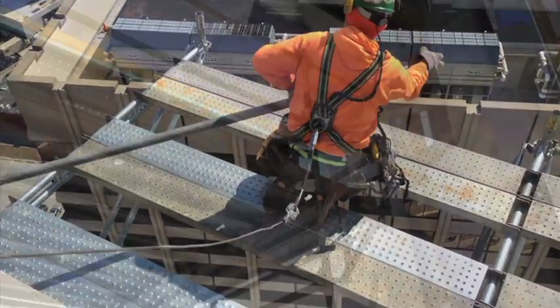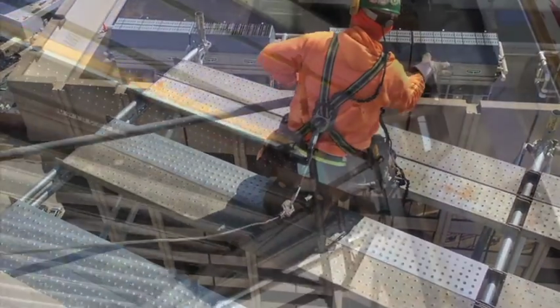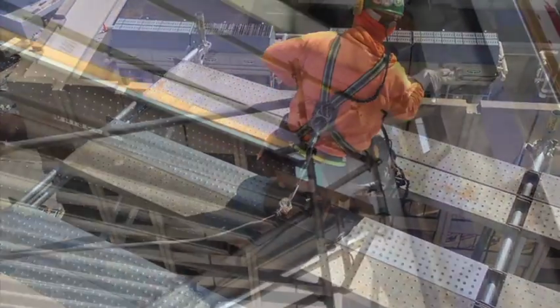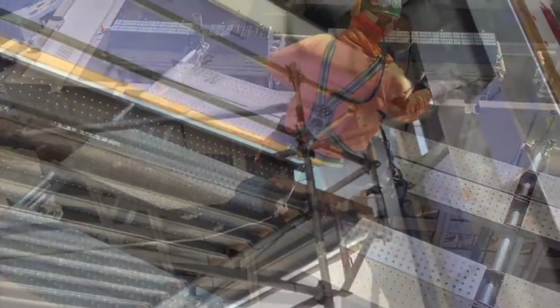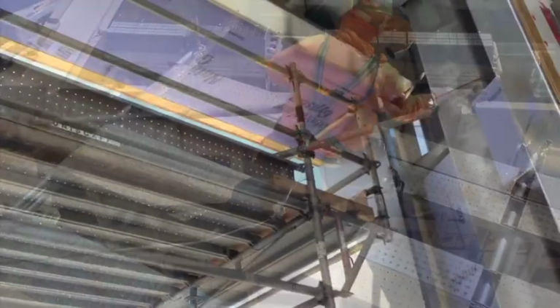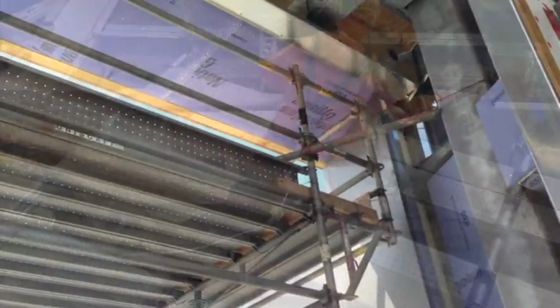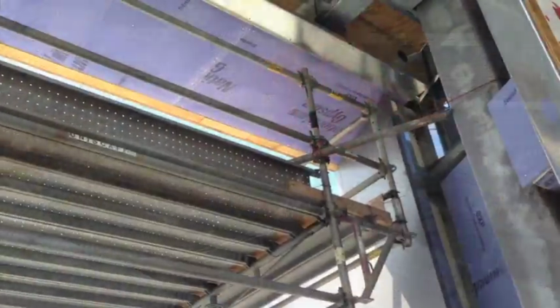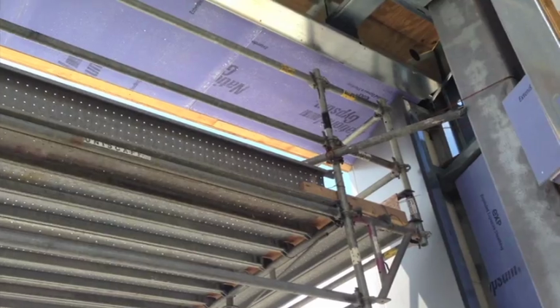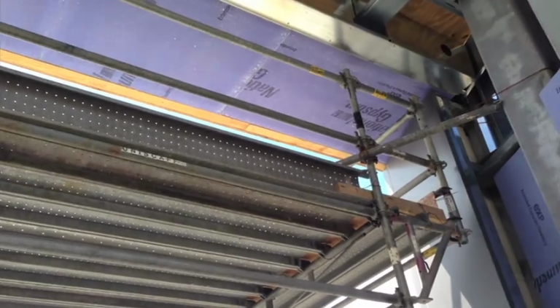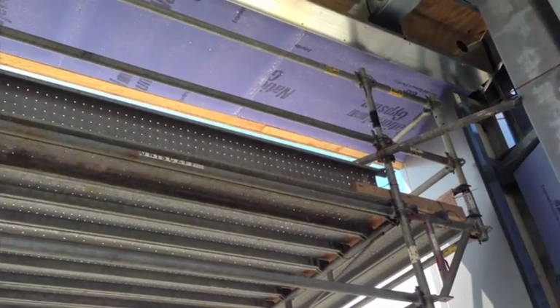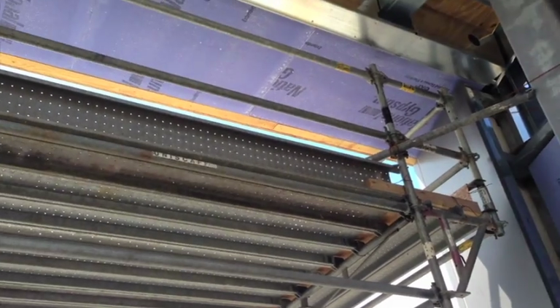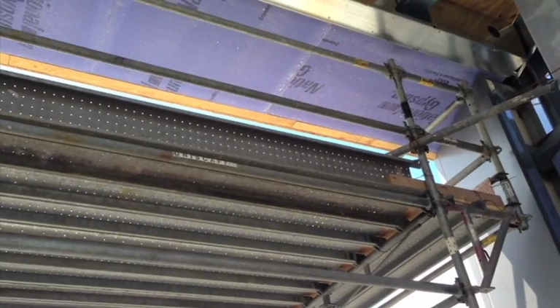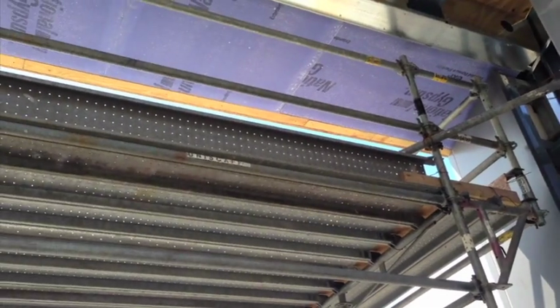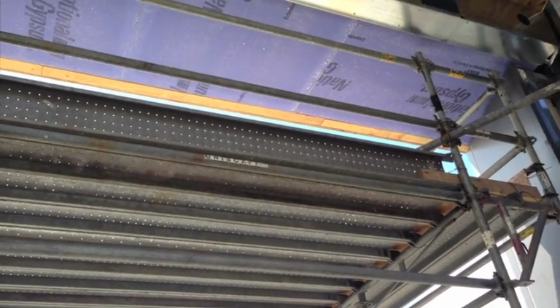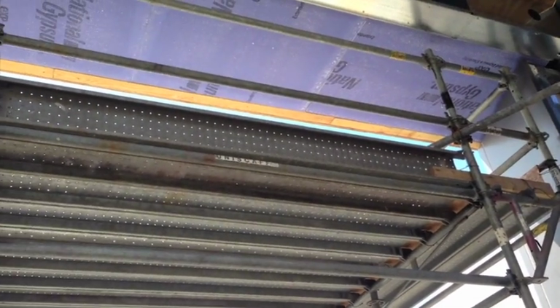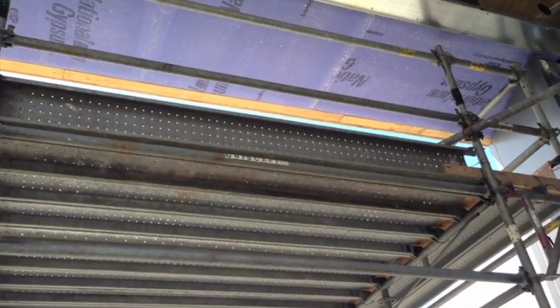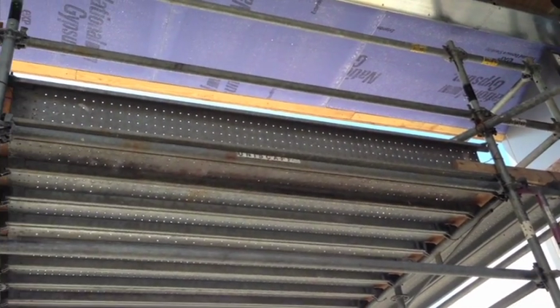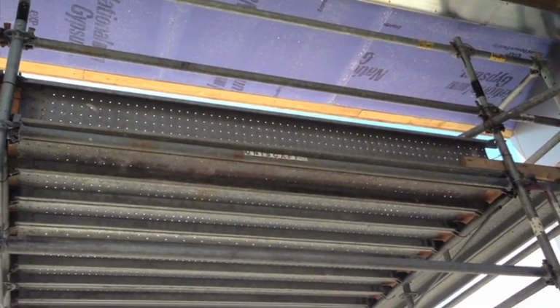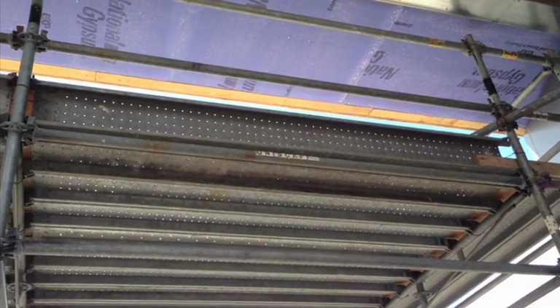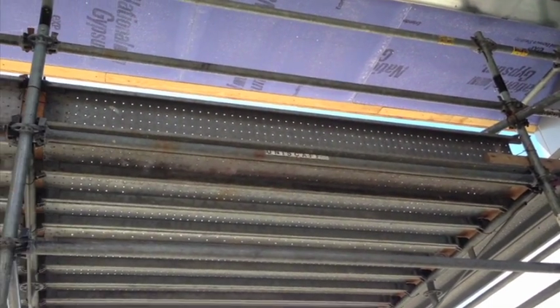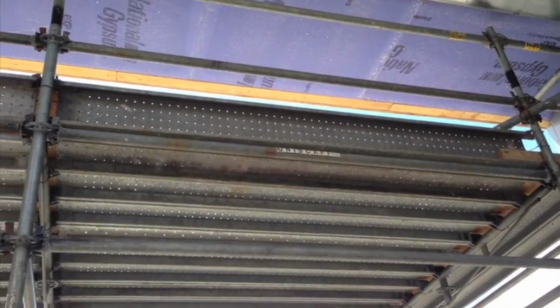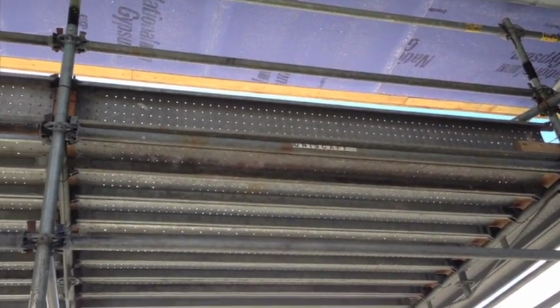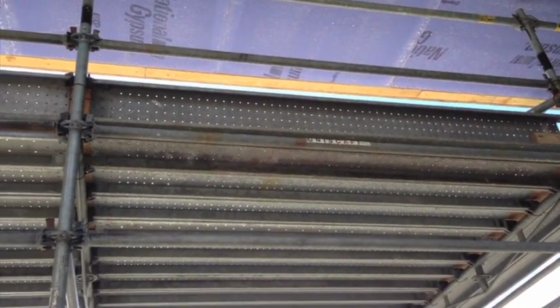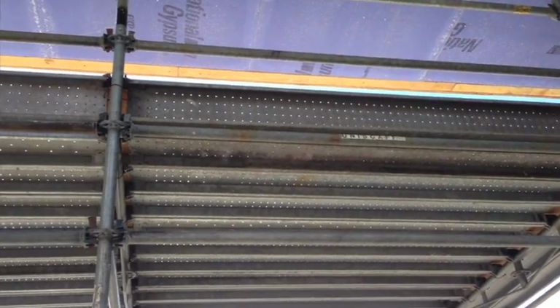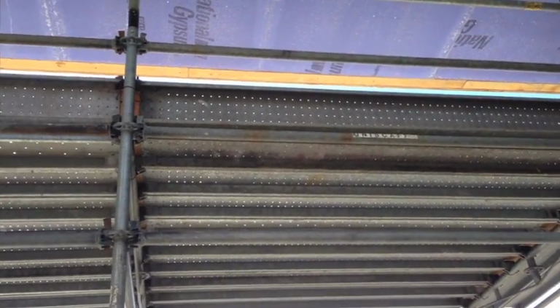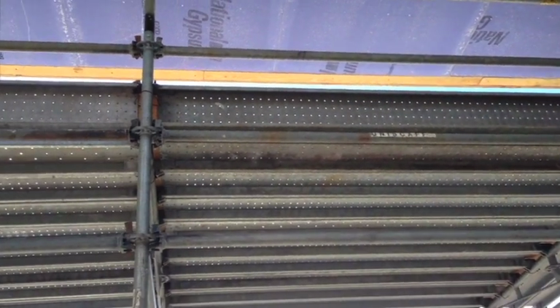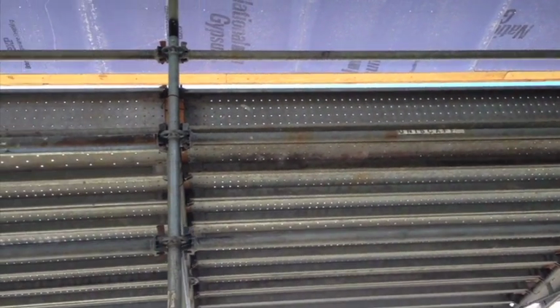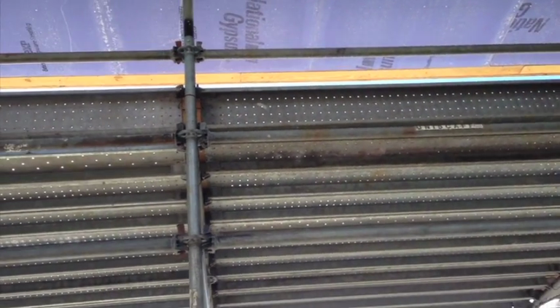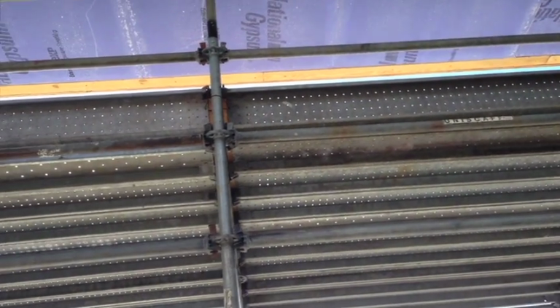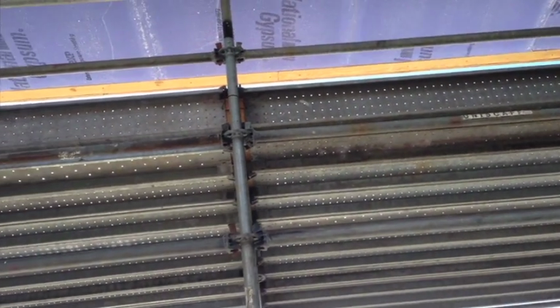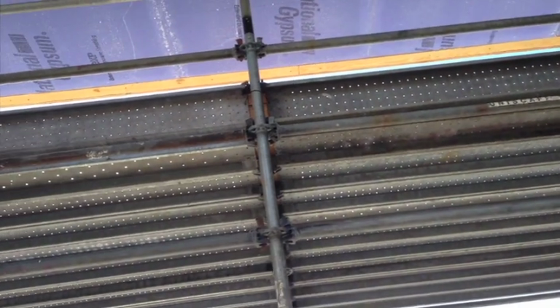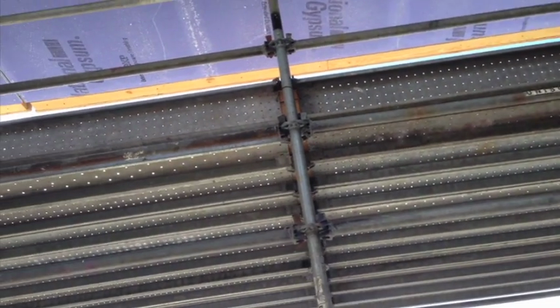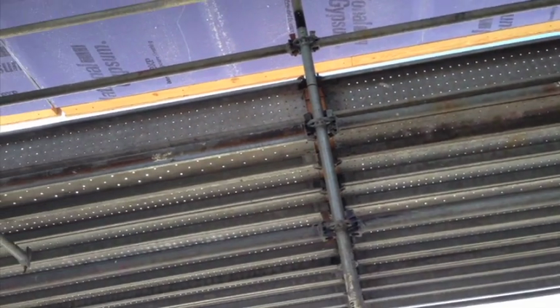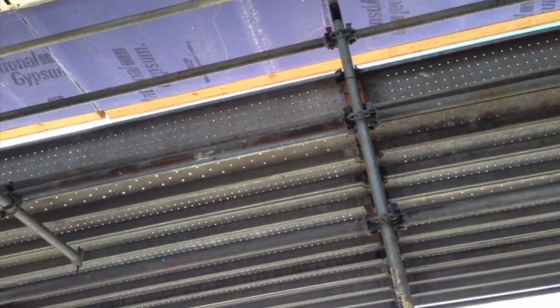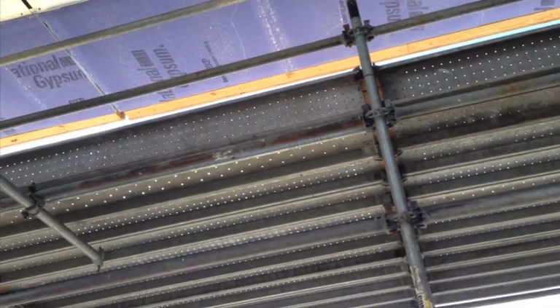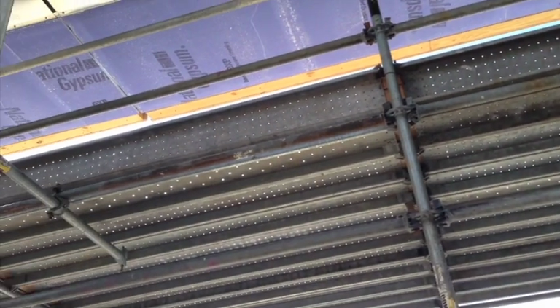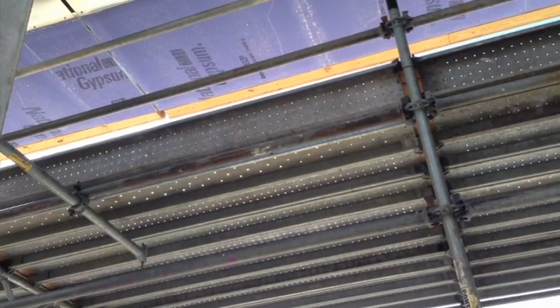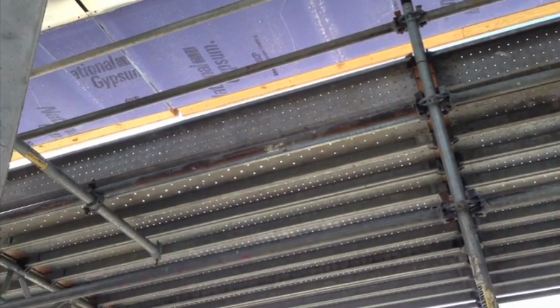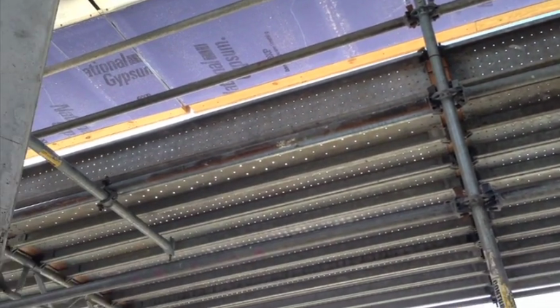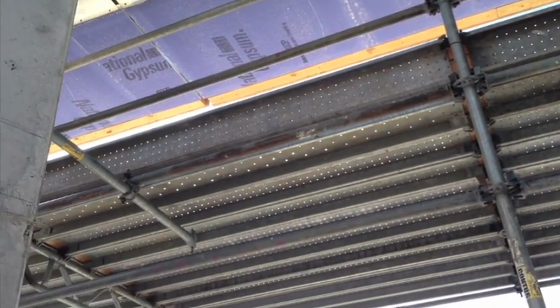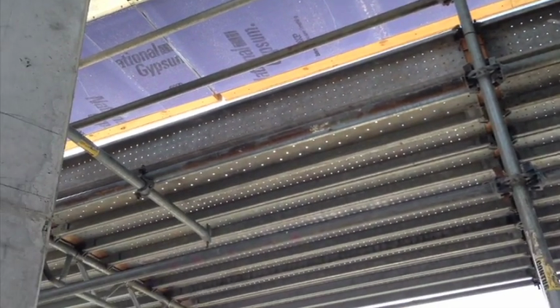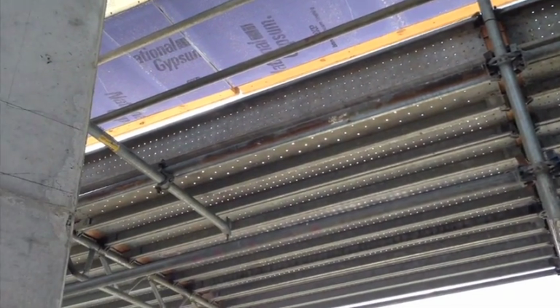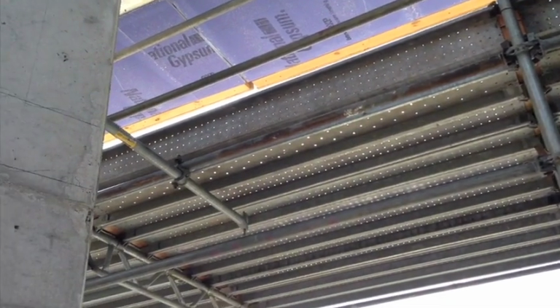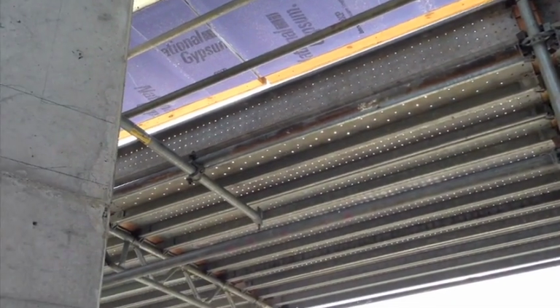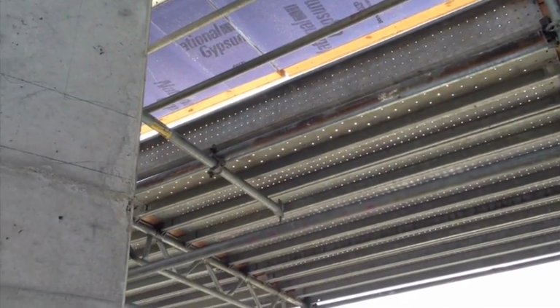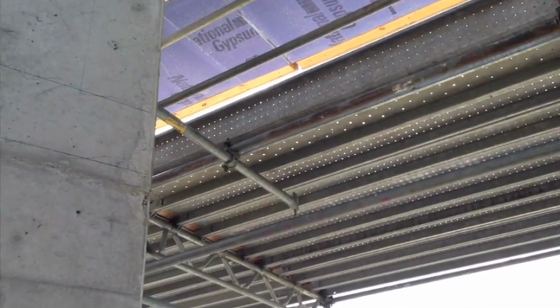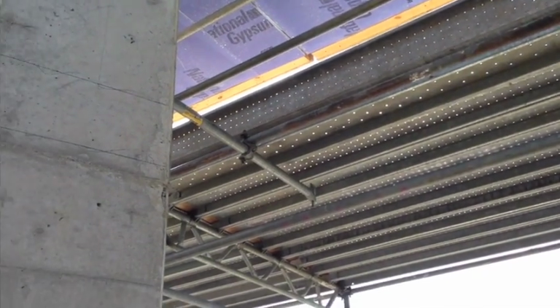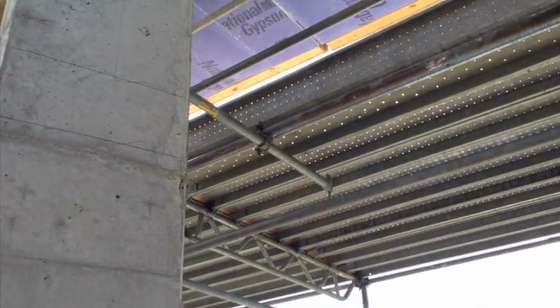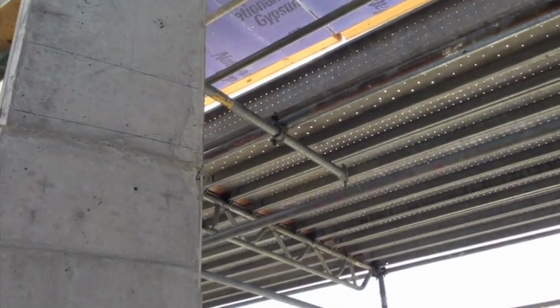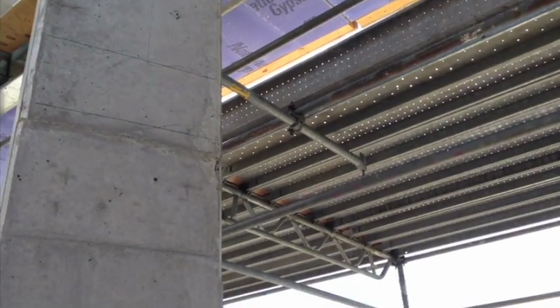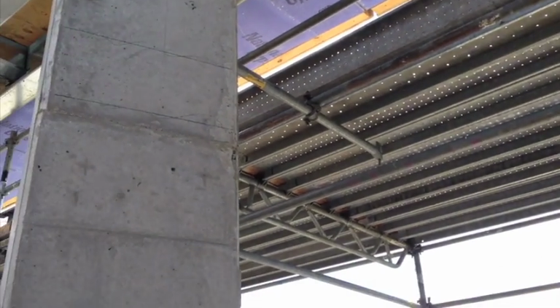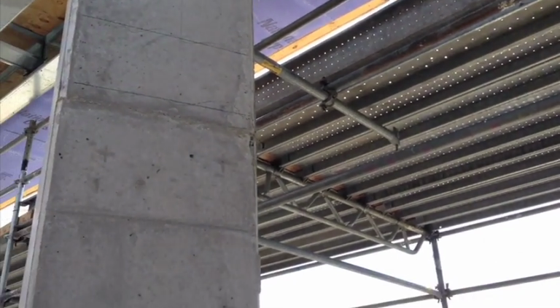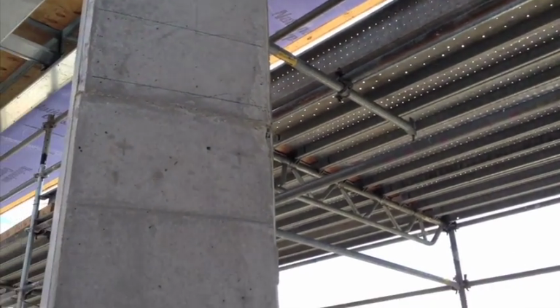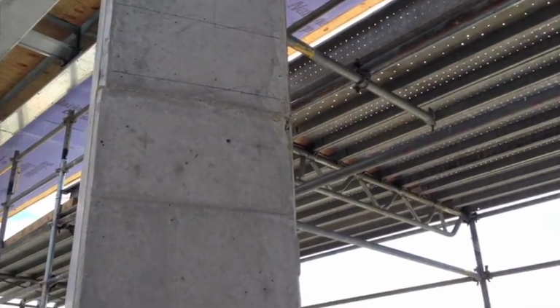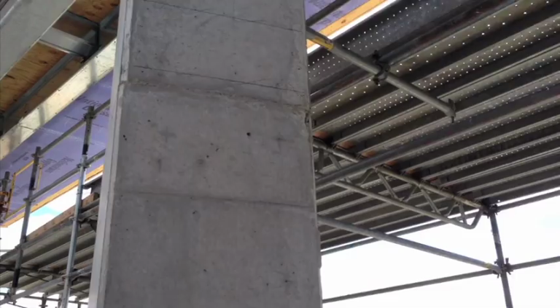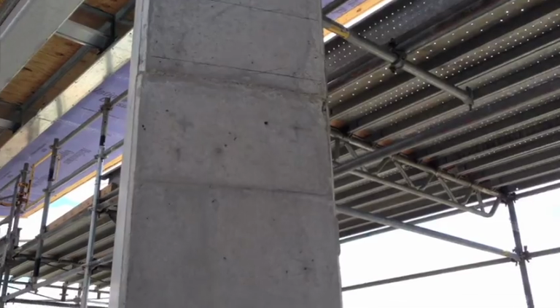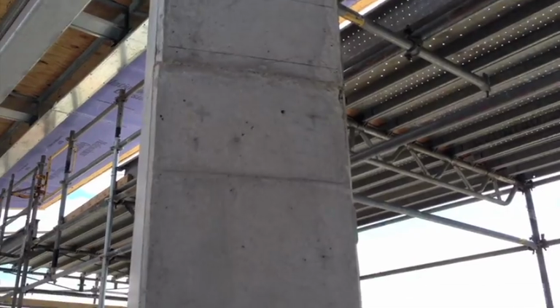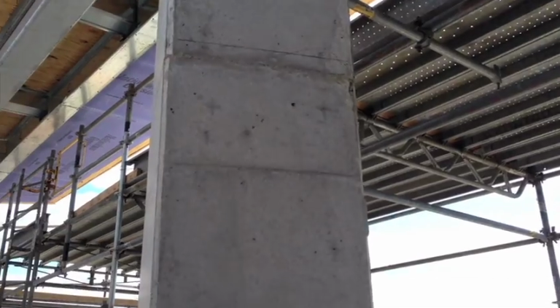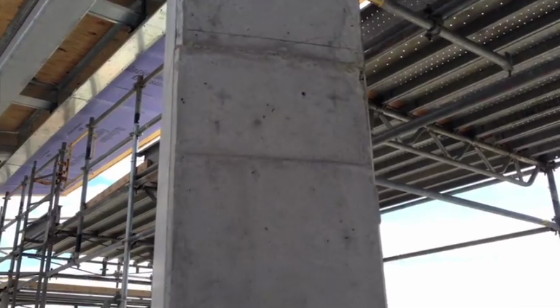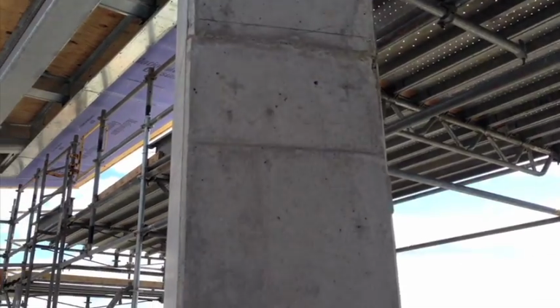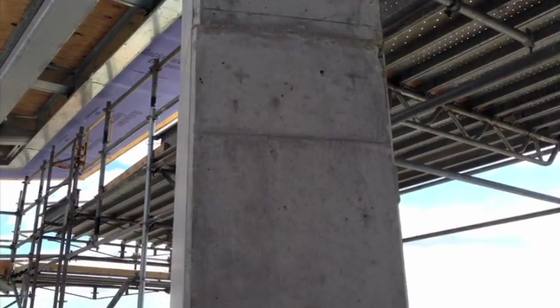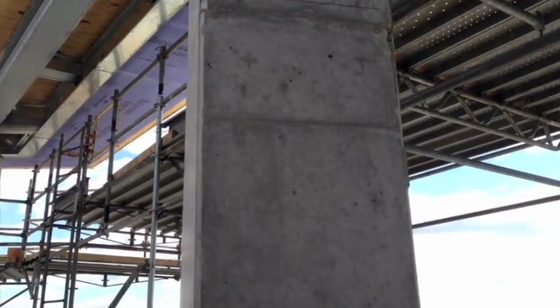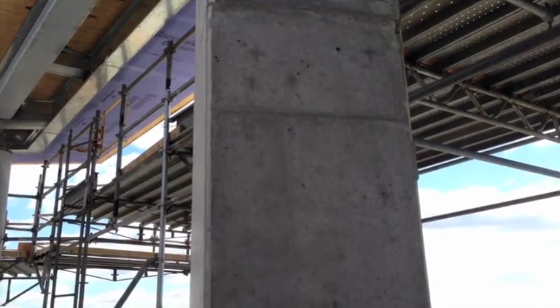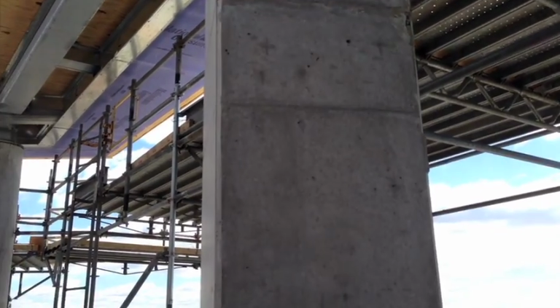And here you can see what it looks like when it's all in place. It gives the different crews enough working space to get the job done.